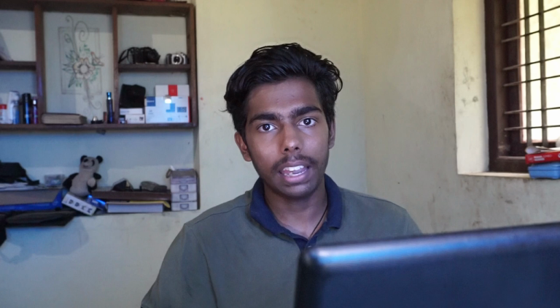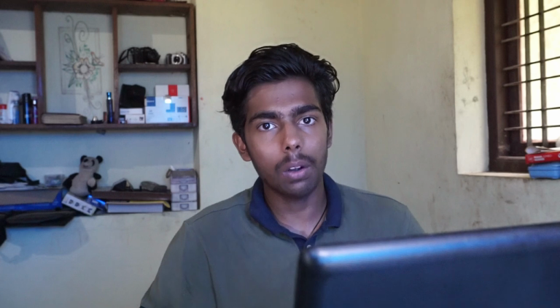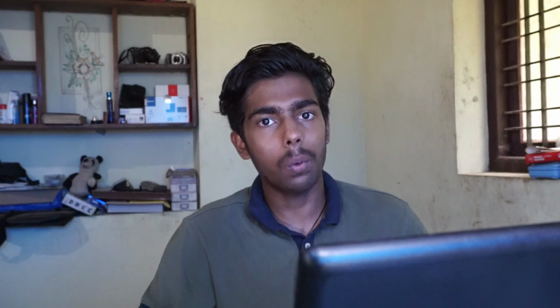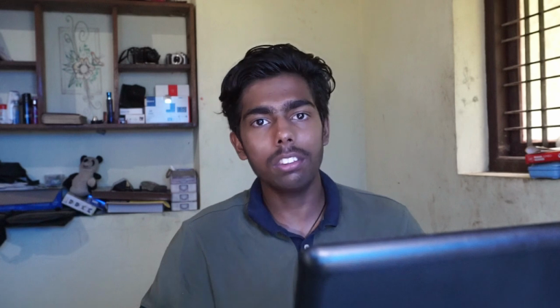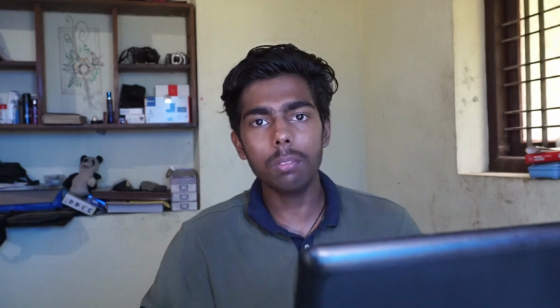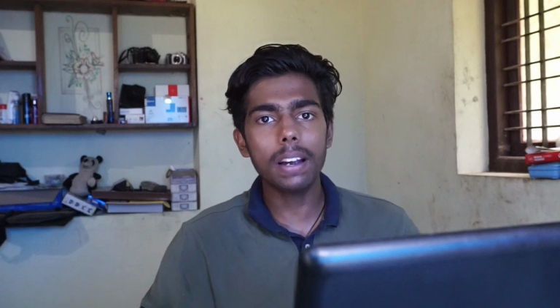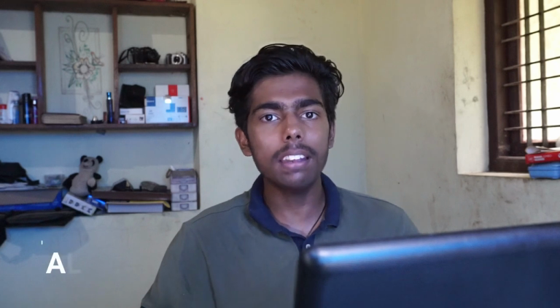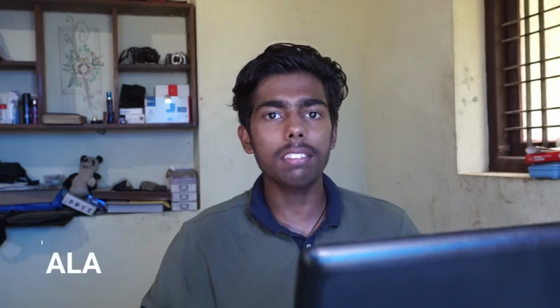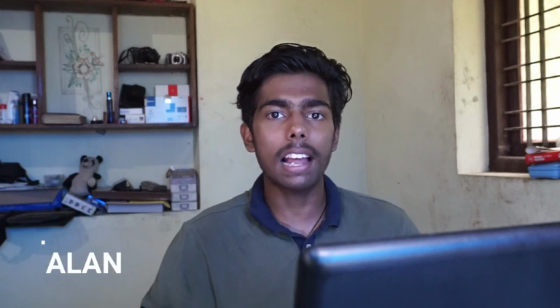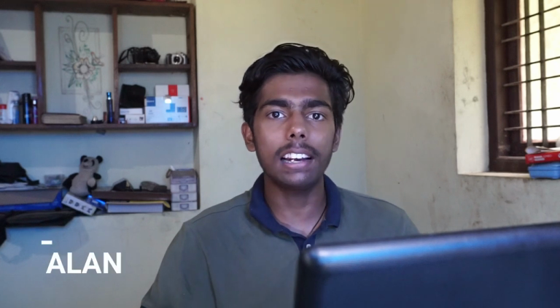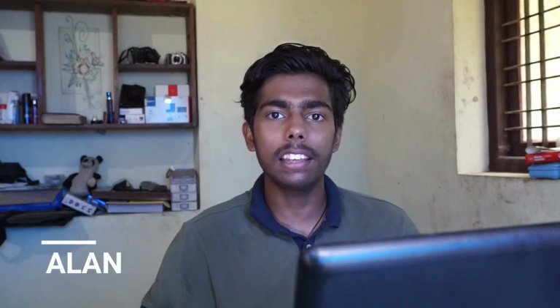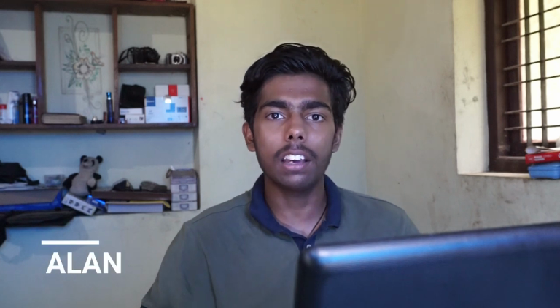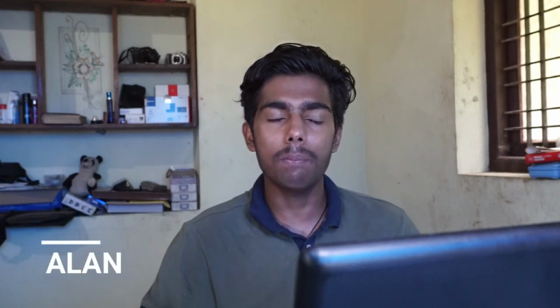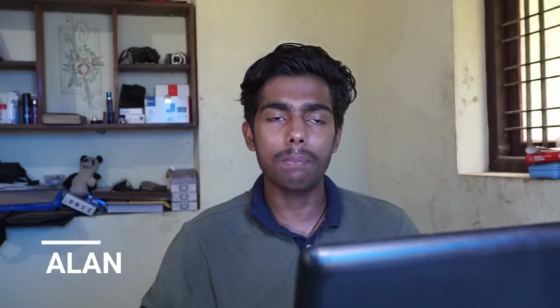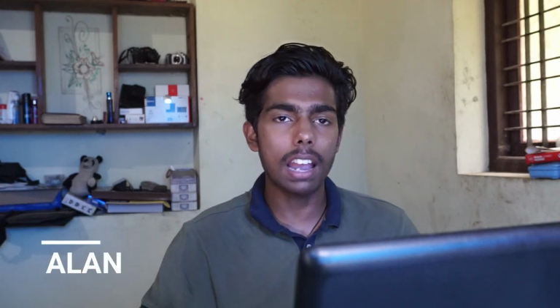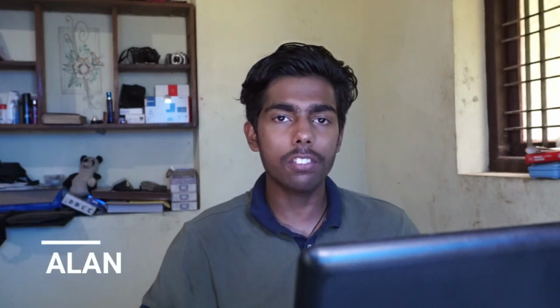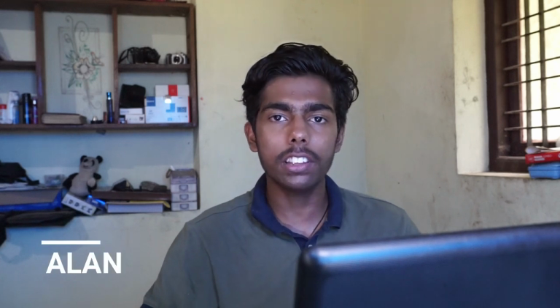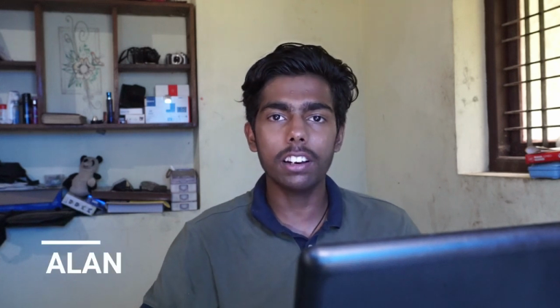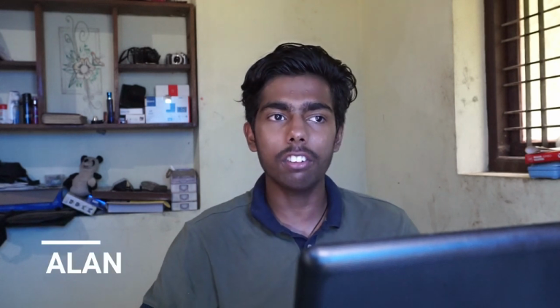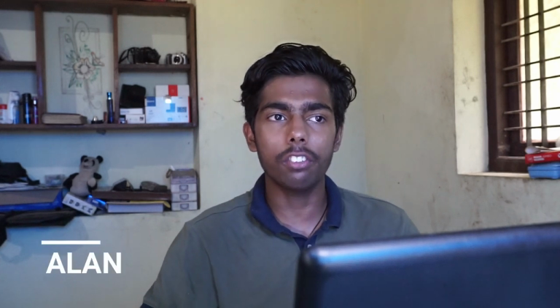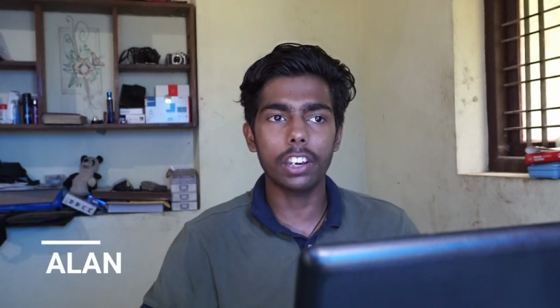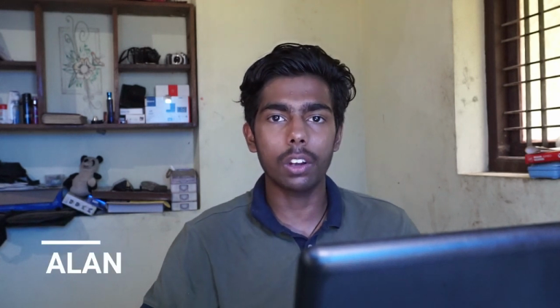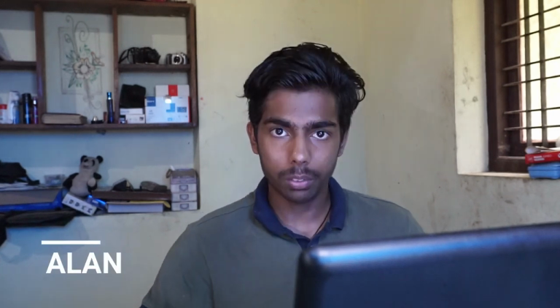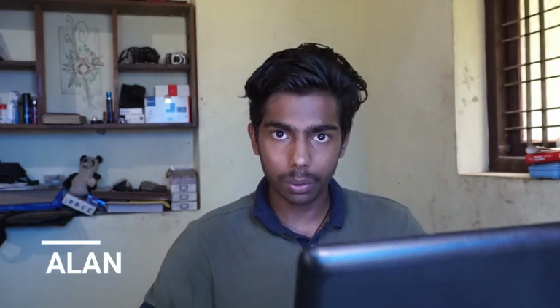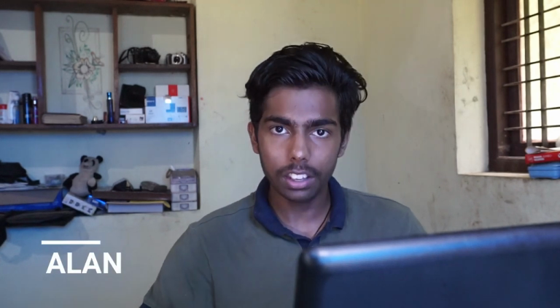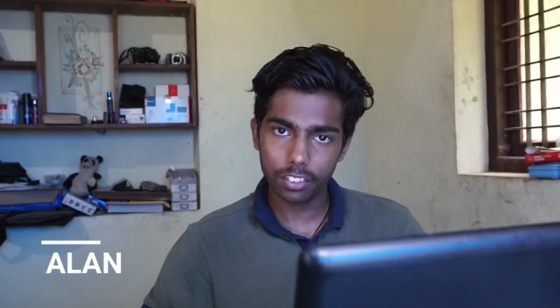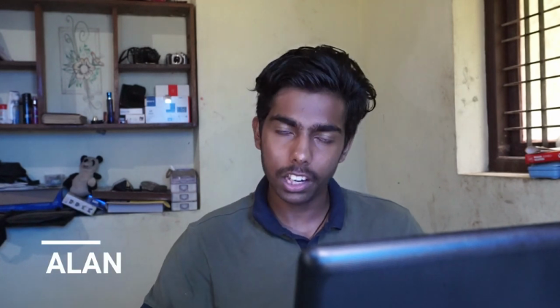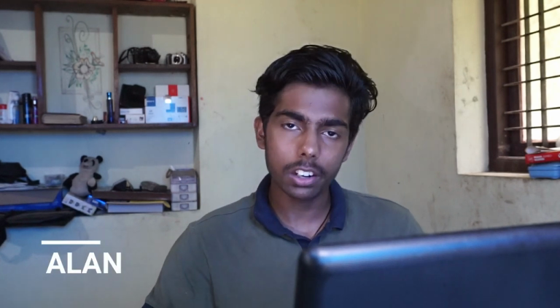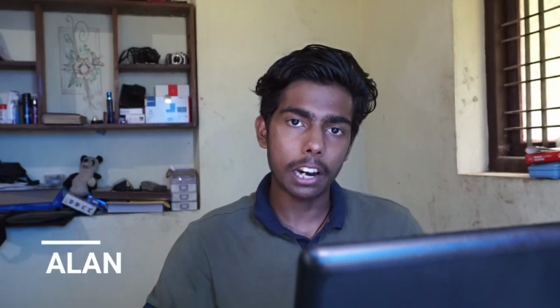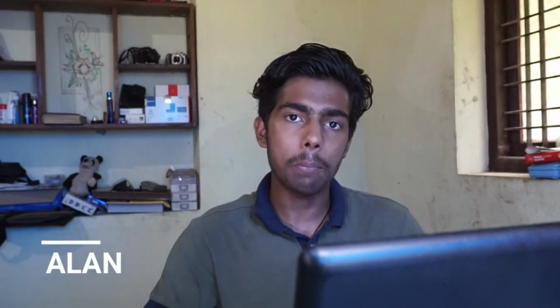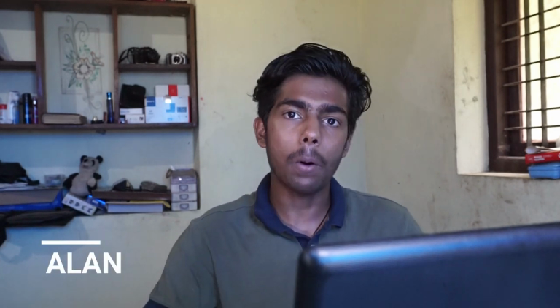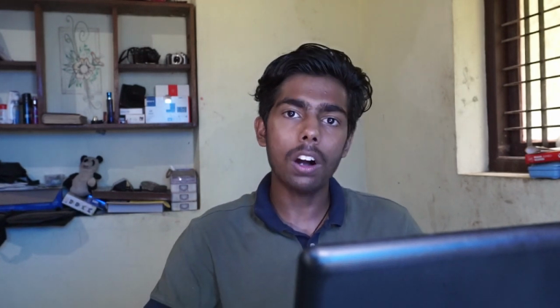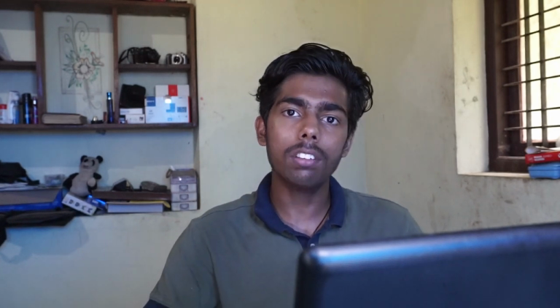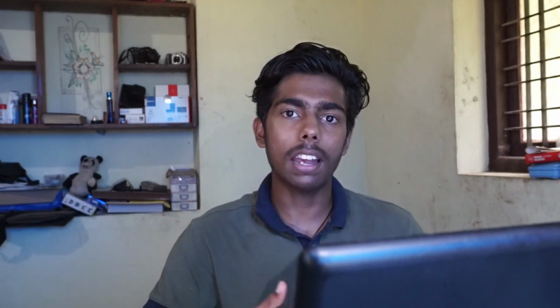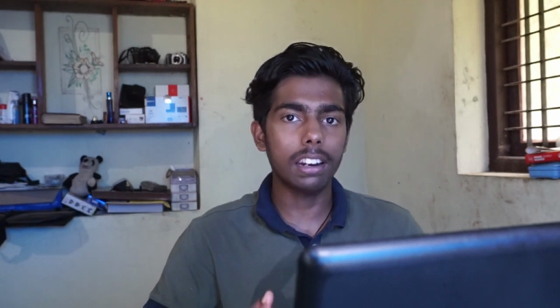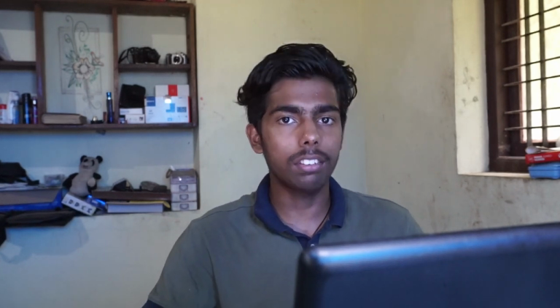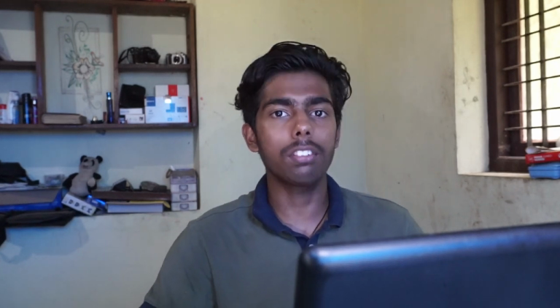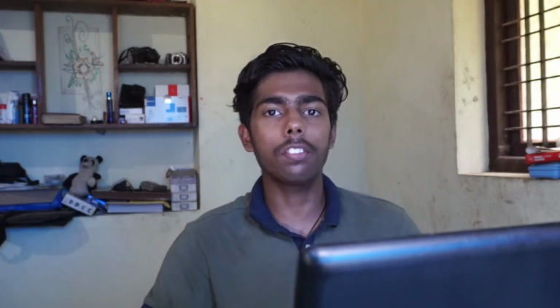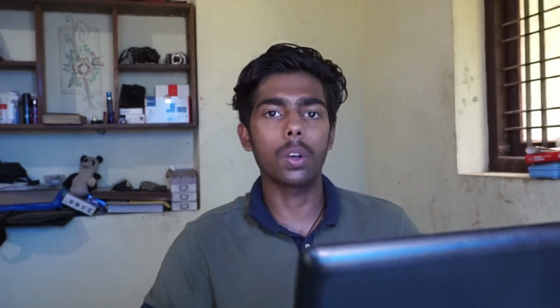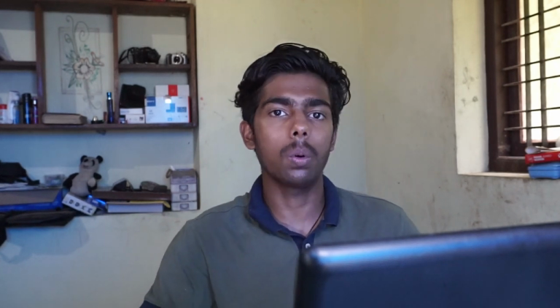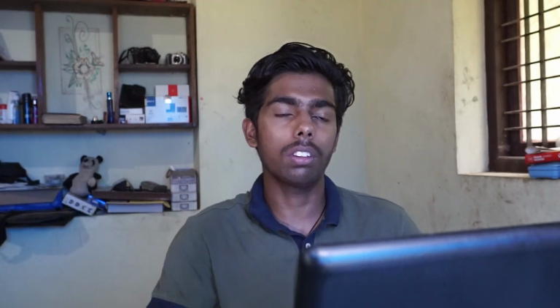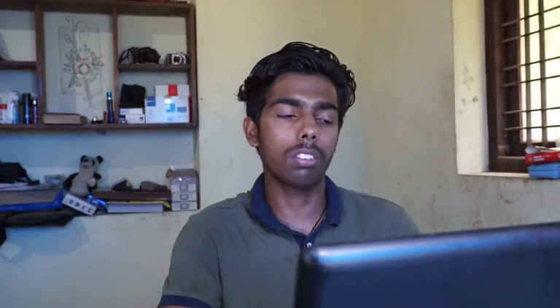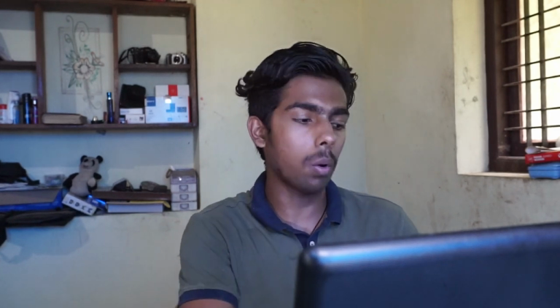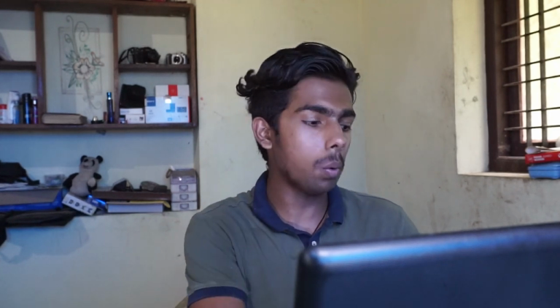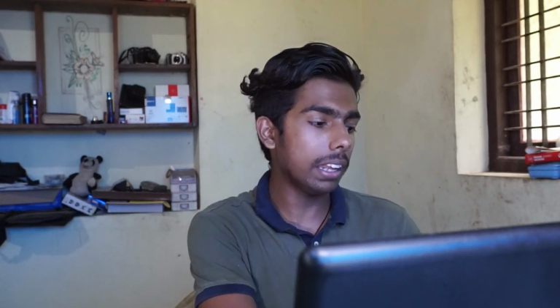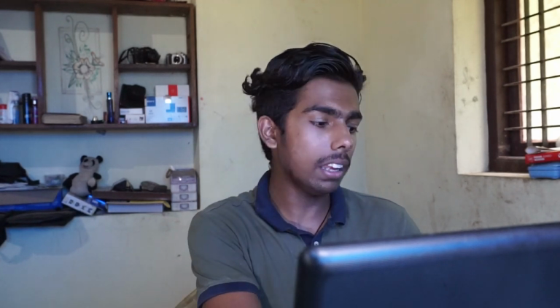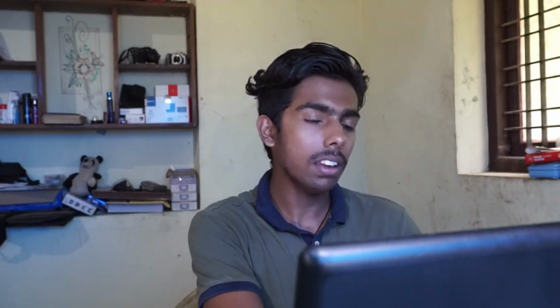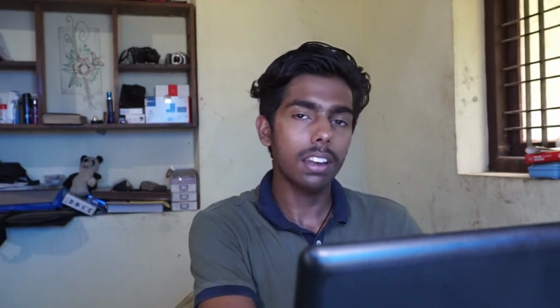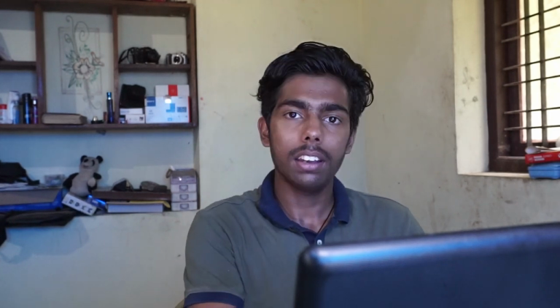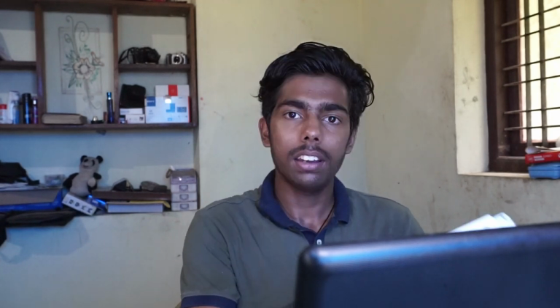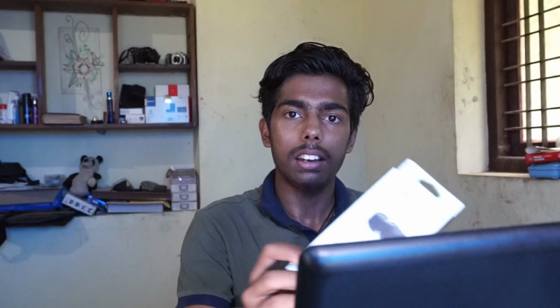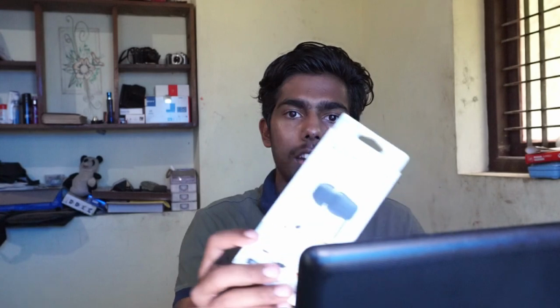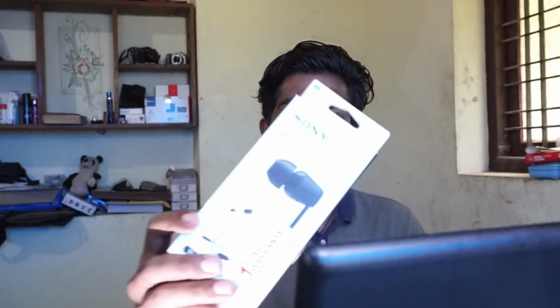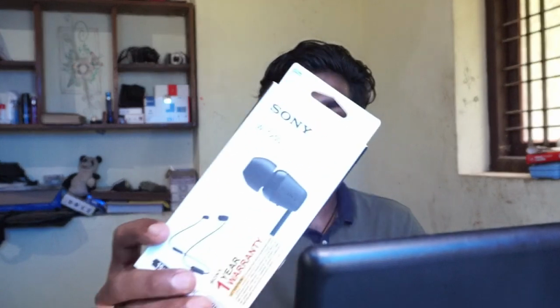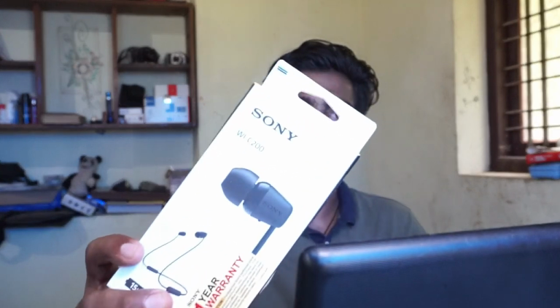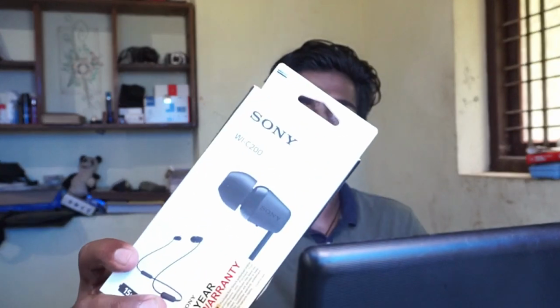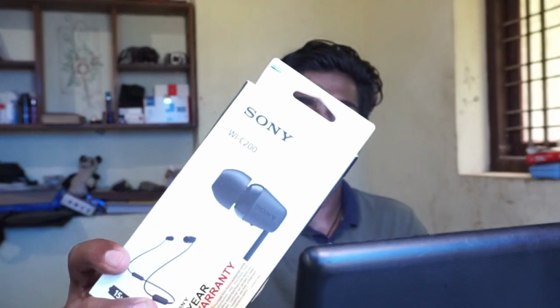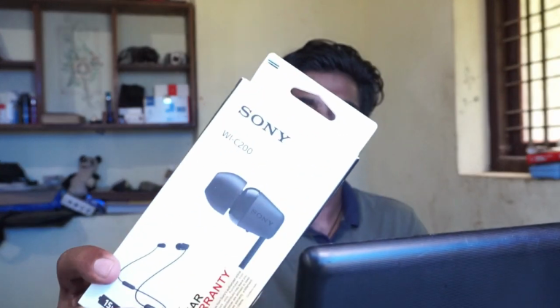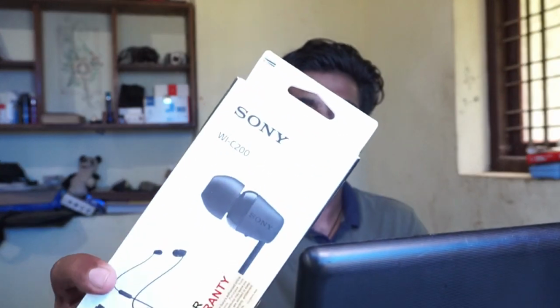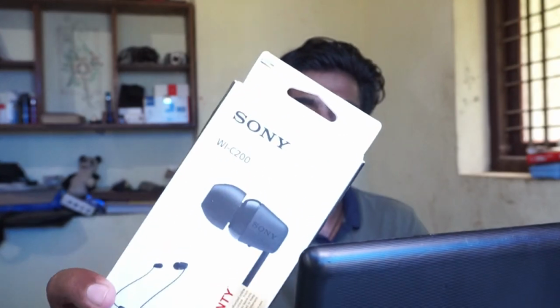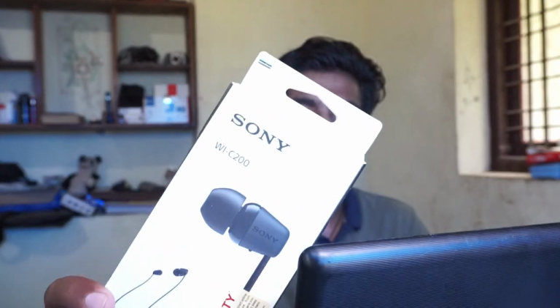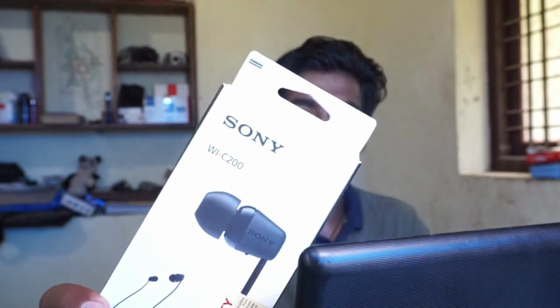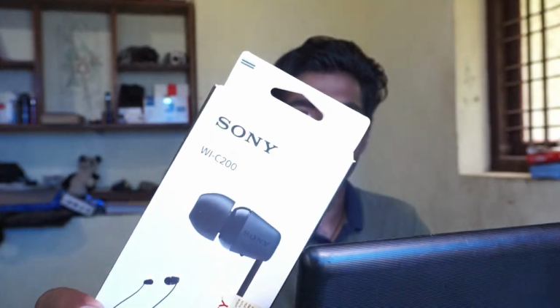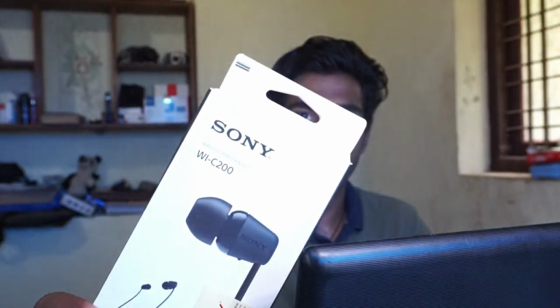Hey, what's up guys, Zayan here back with another video. Today we are going to unbox and review the Sony WI-C200.